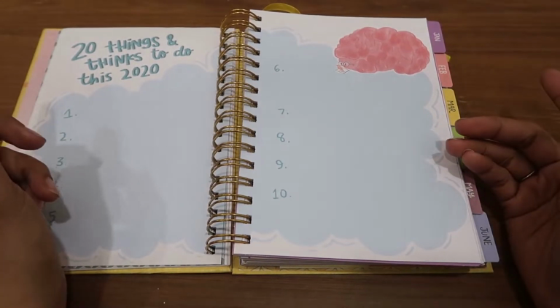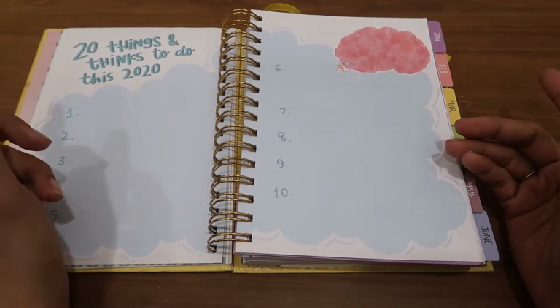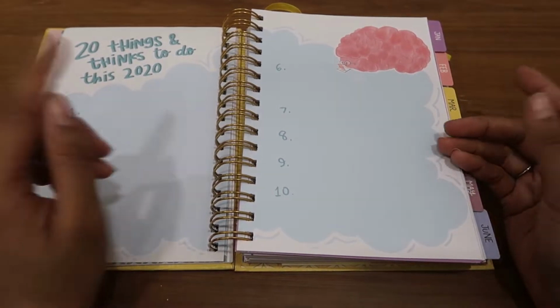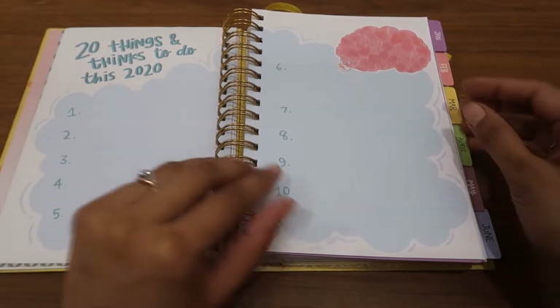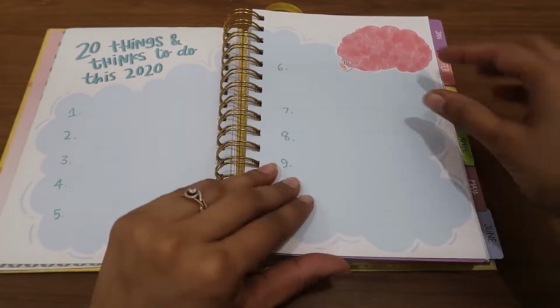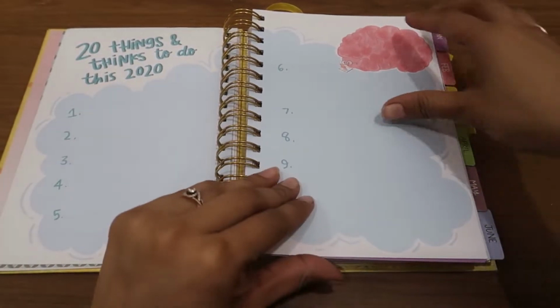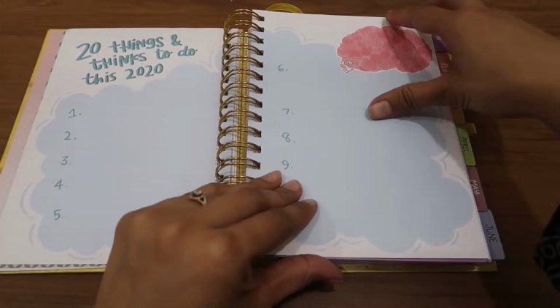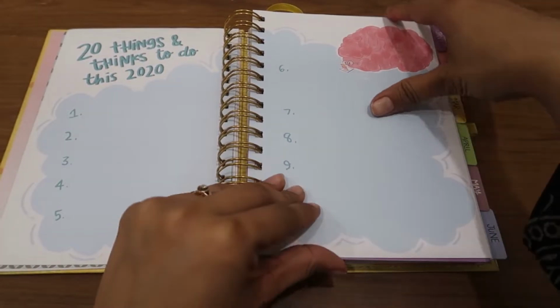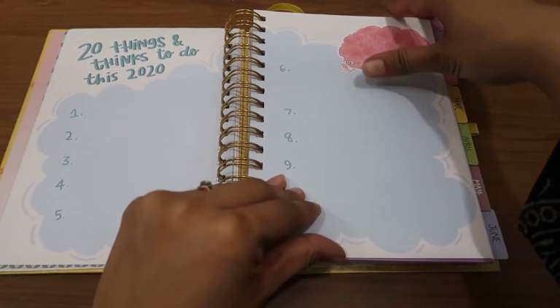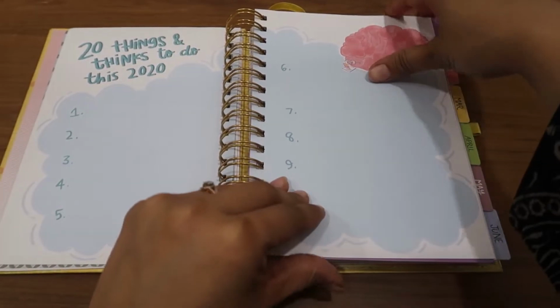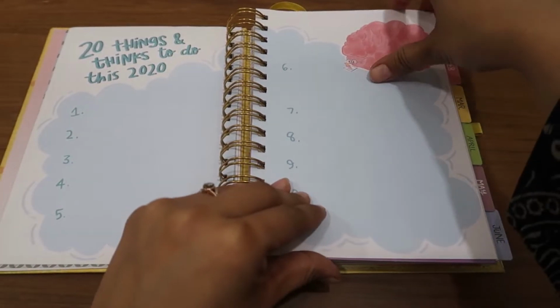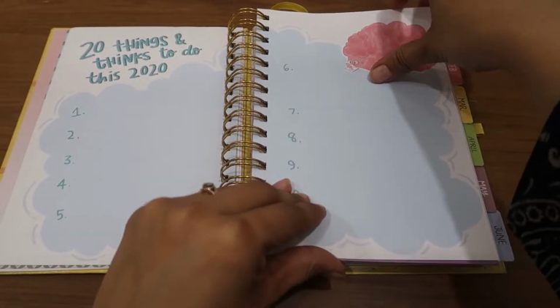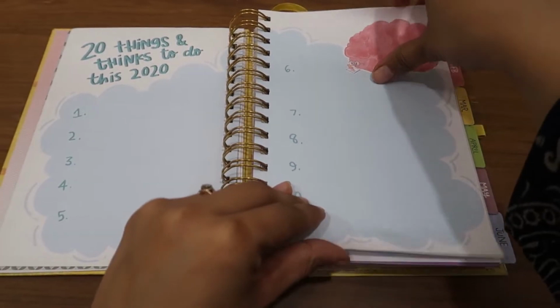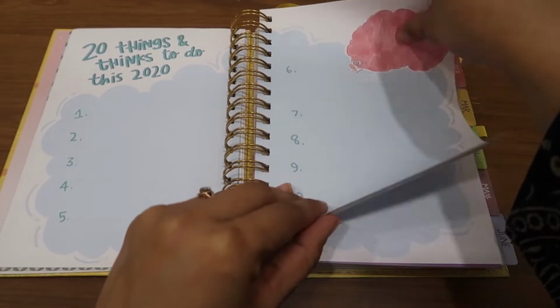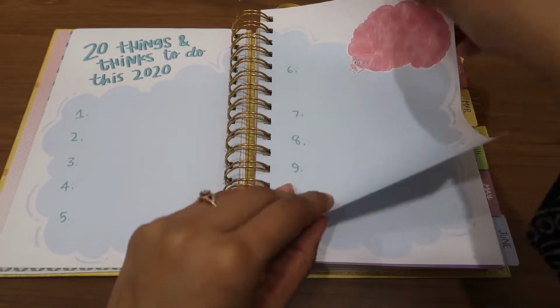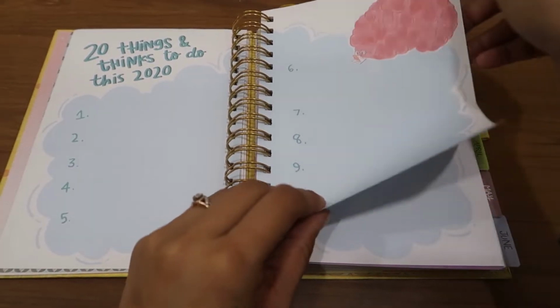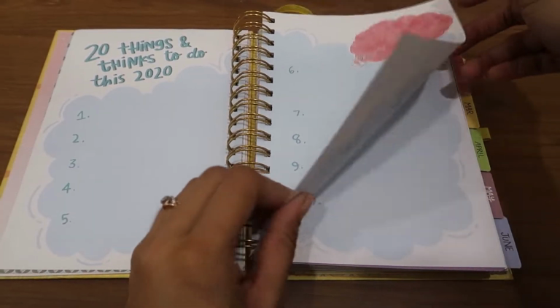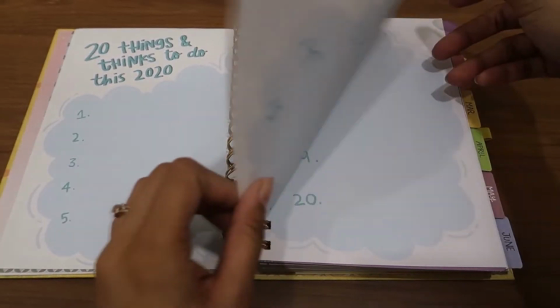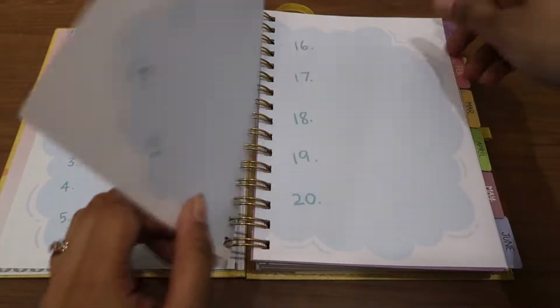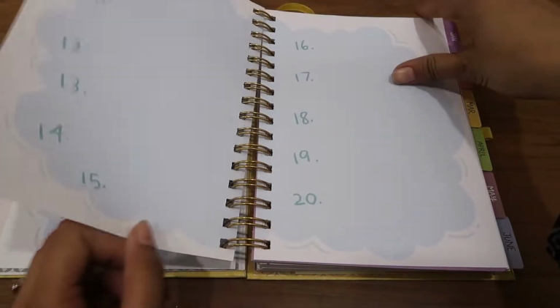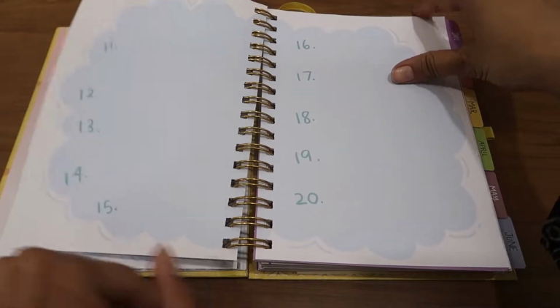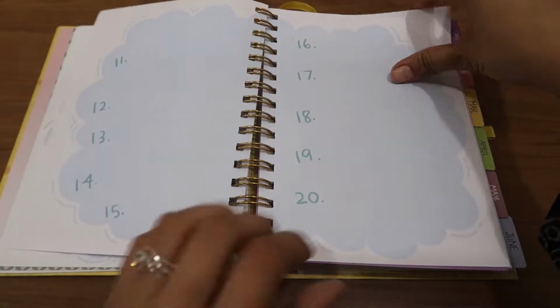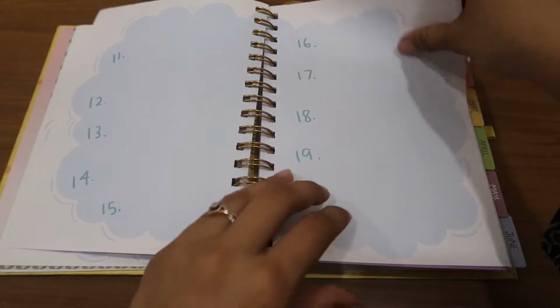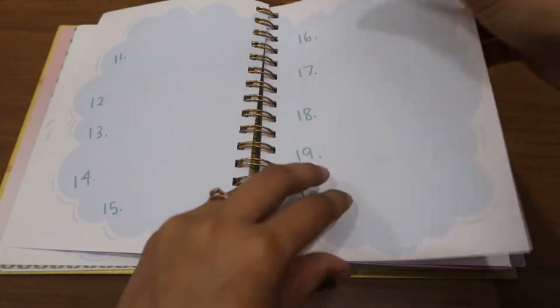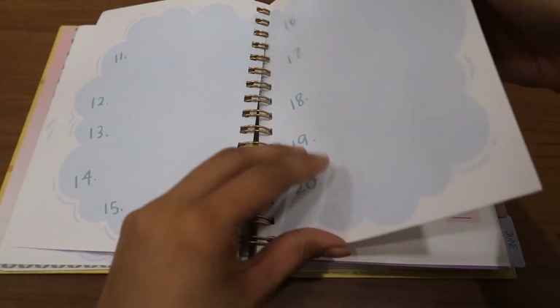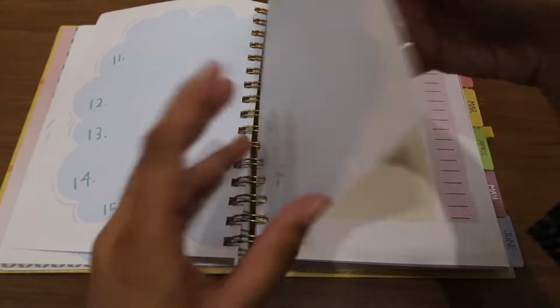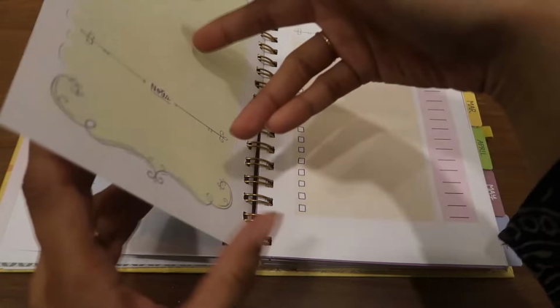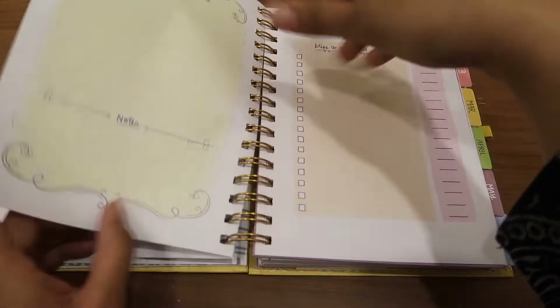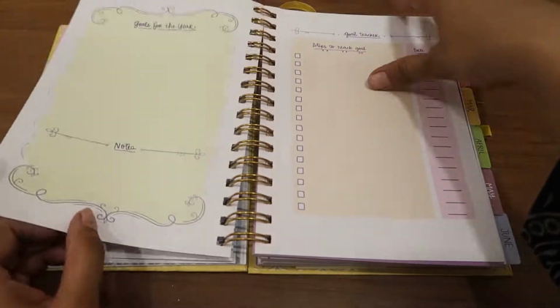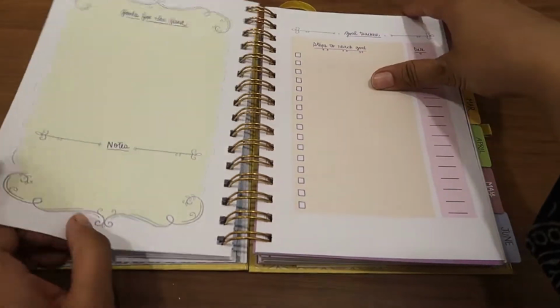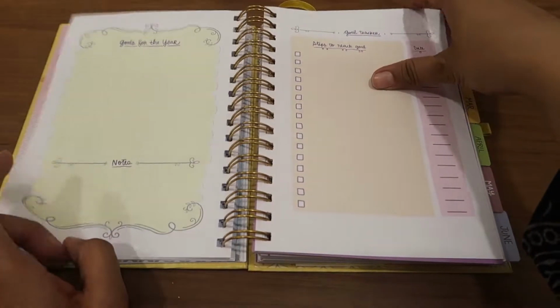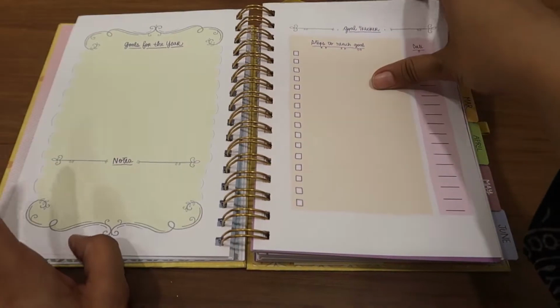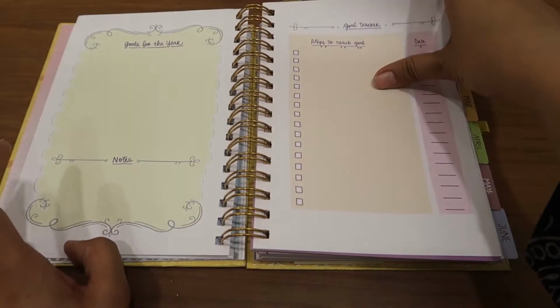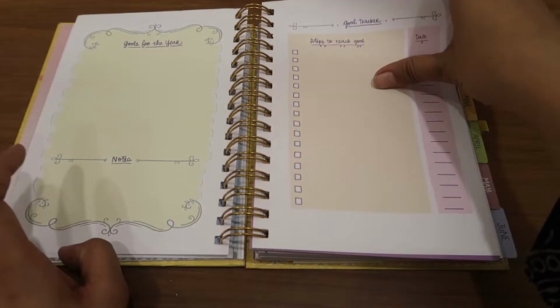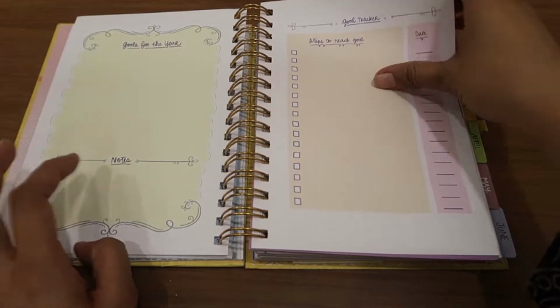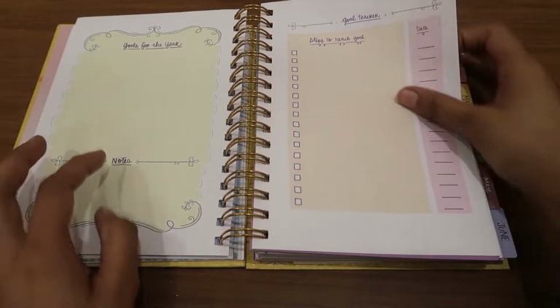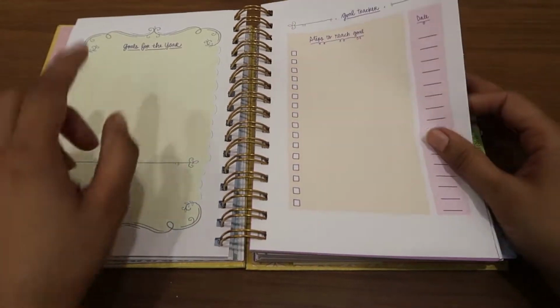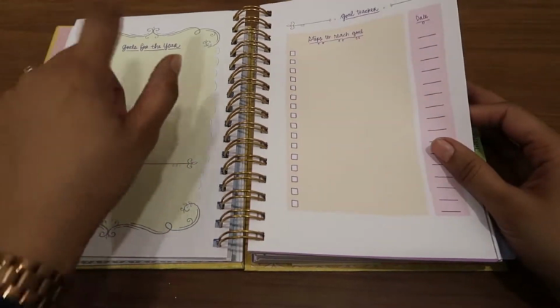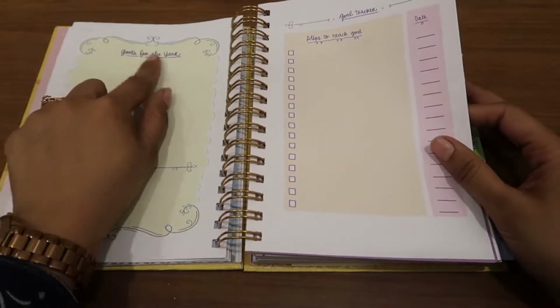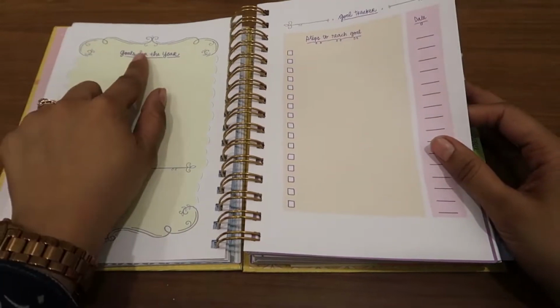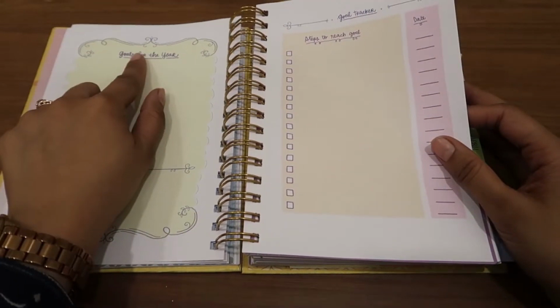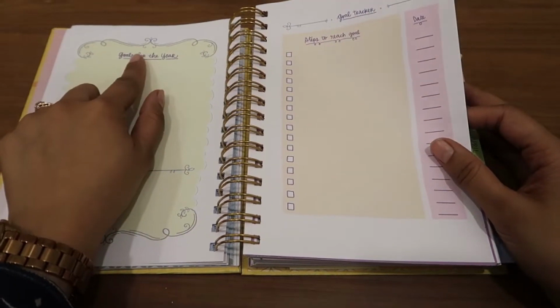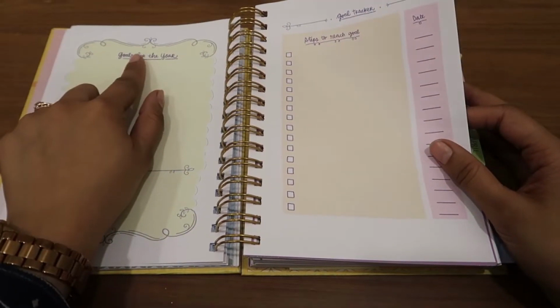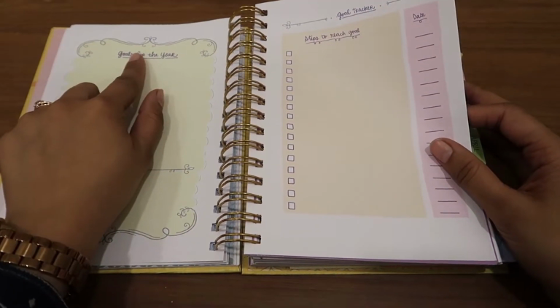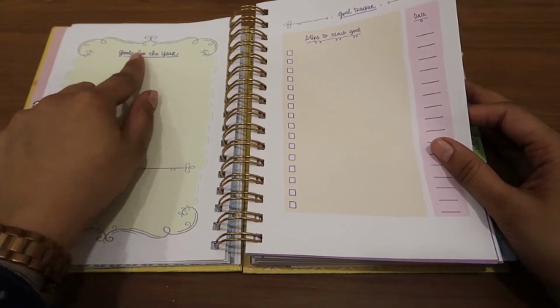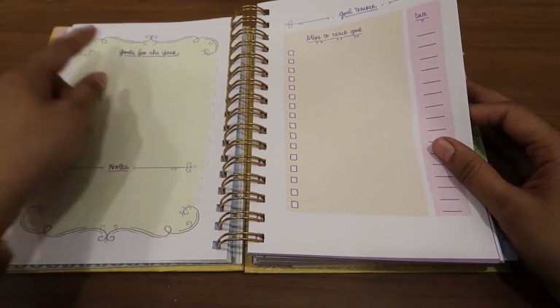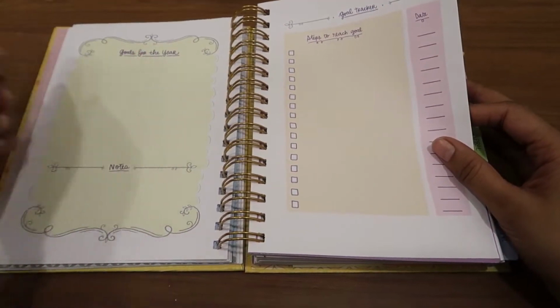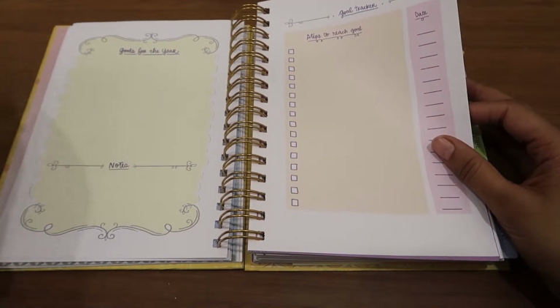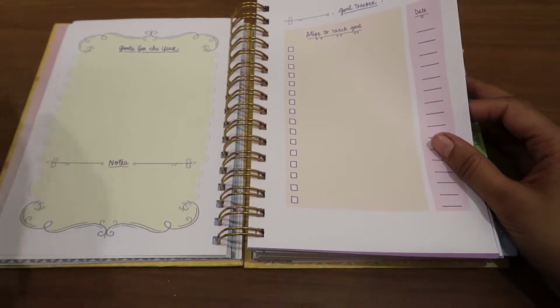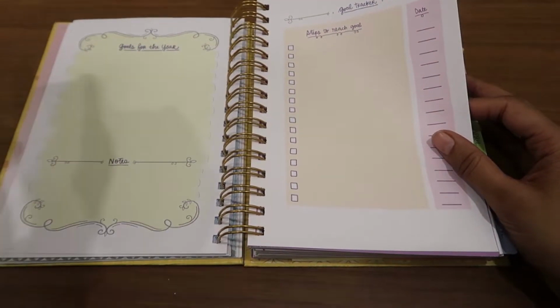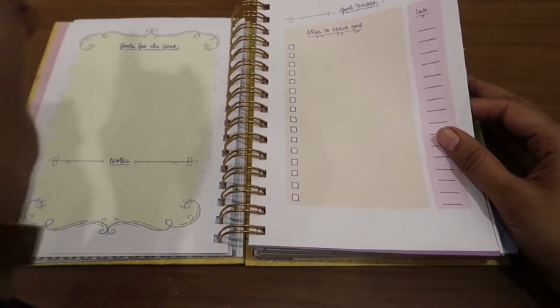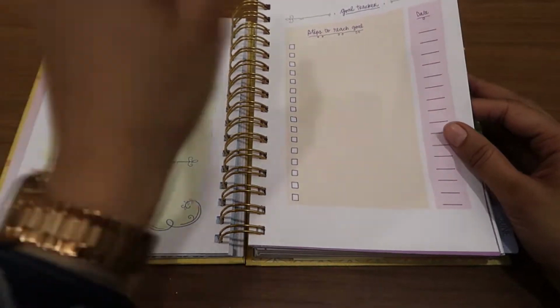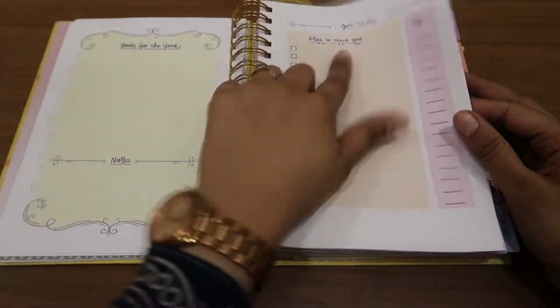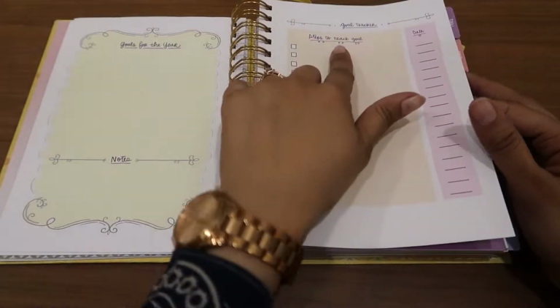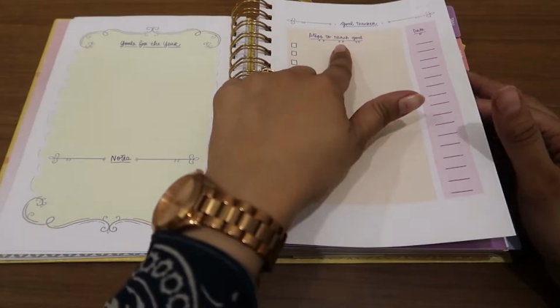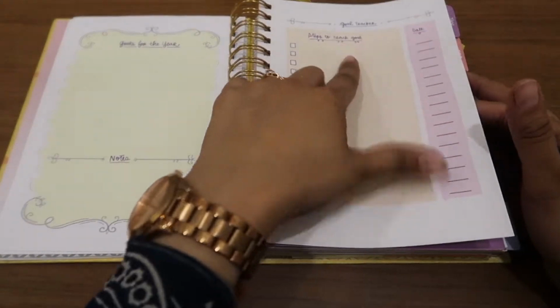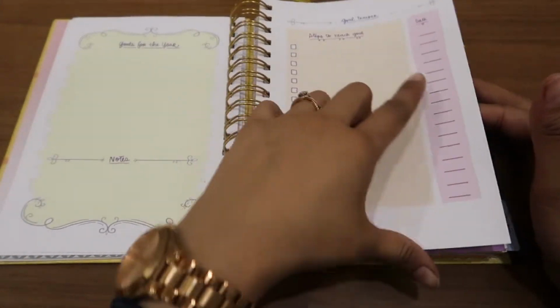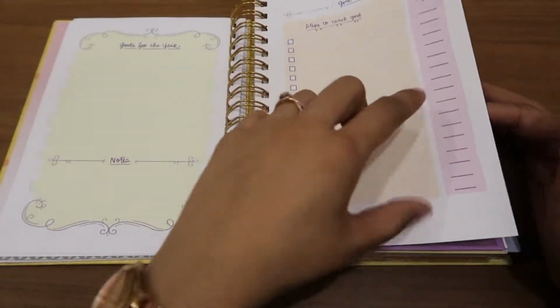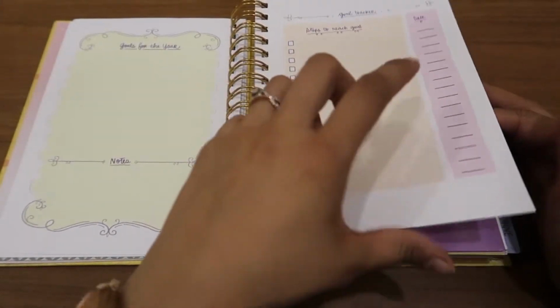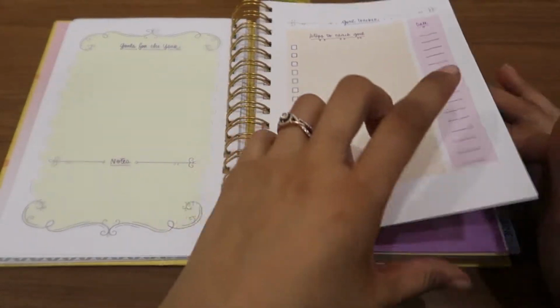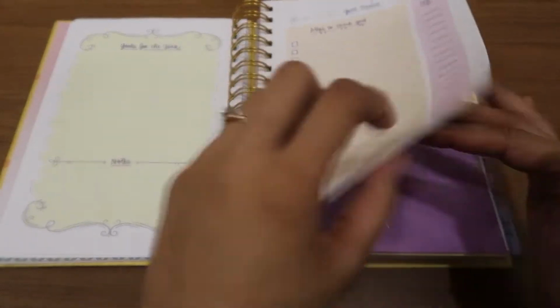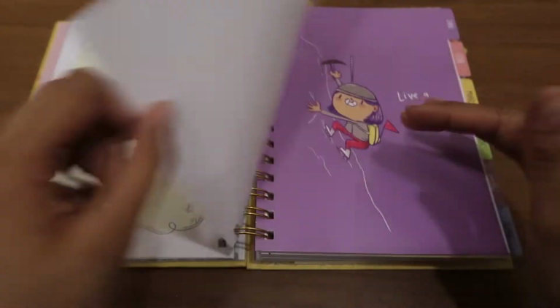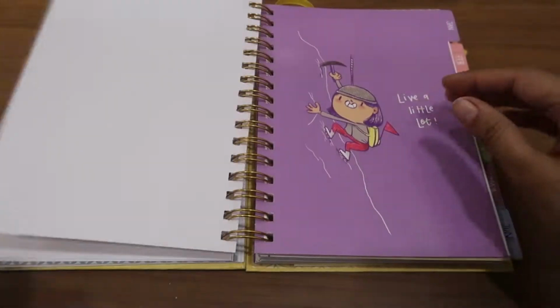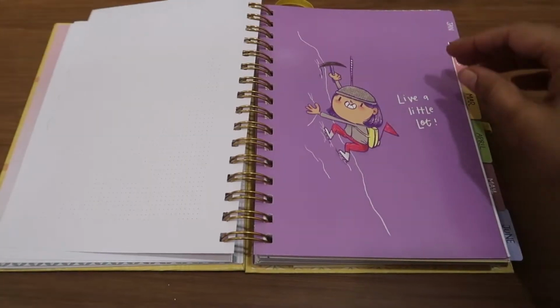This is something new — this was not there last year. This is really nice. And there are goals for the year and steps to reach those goals.